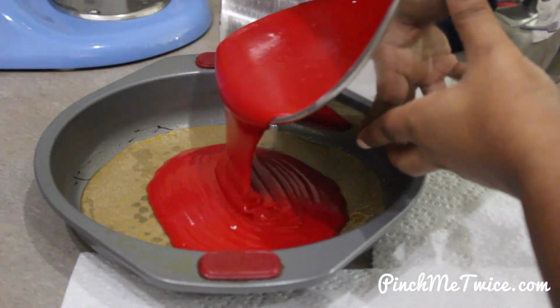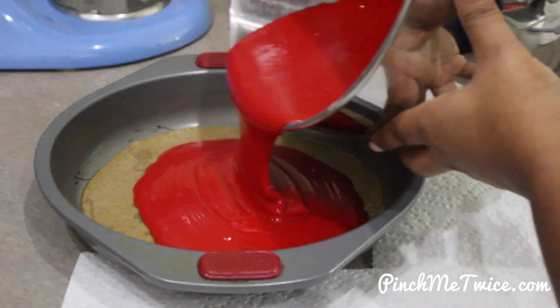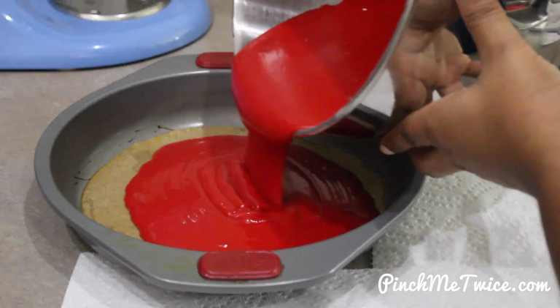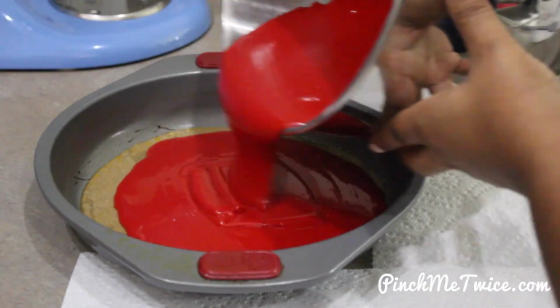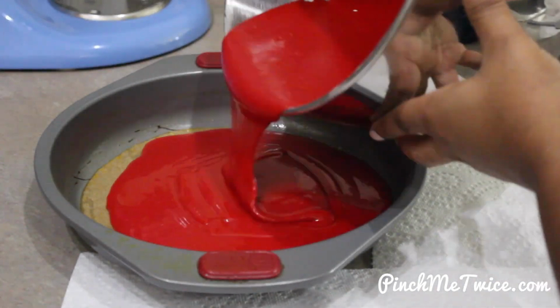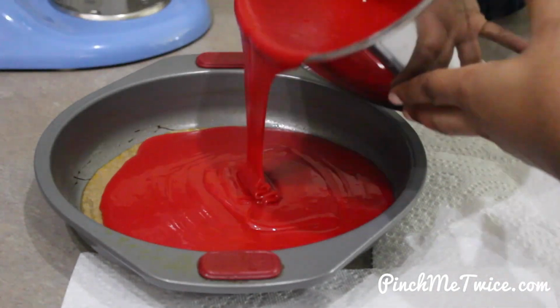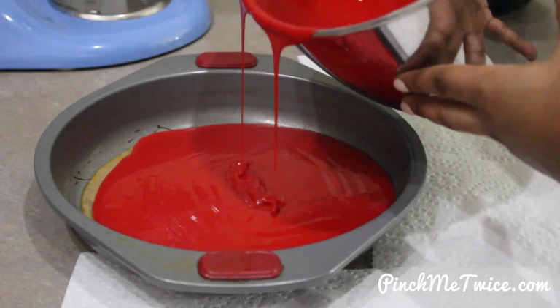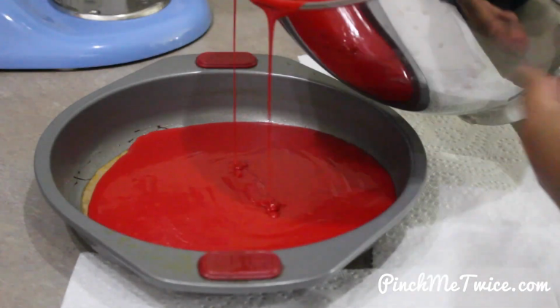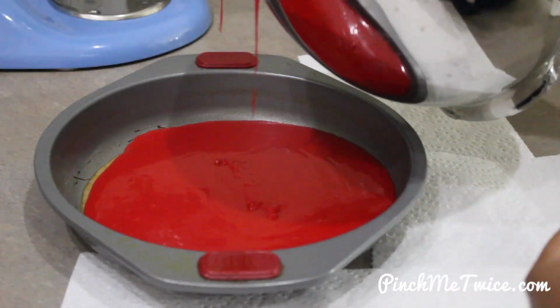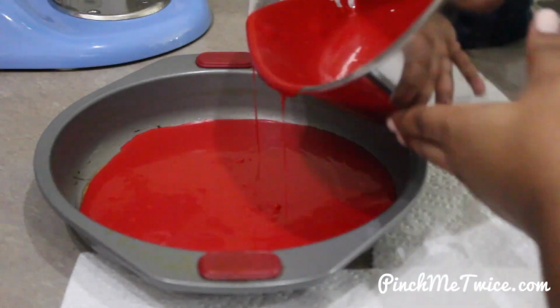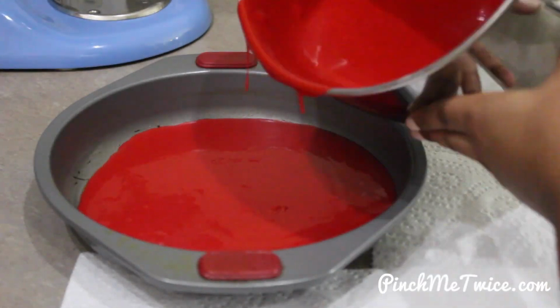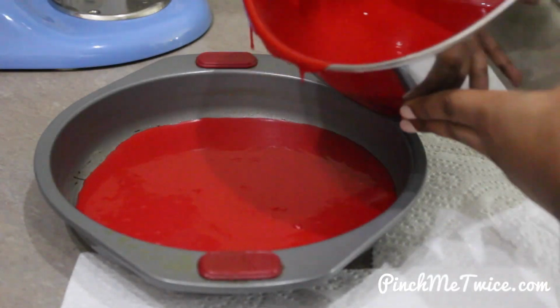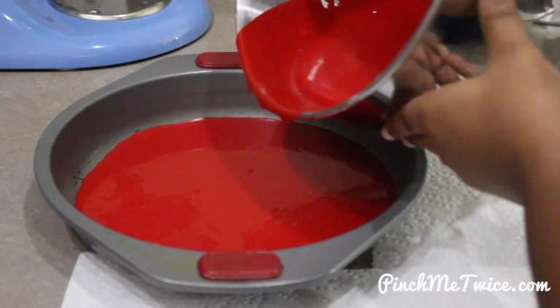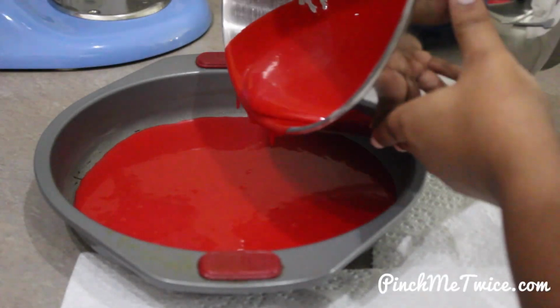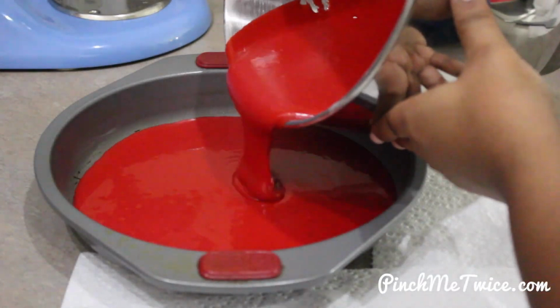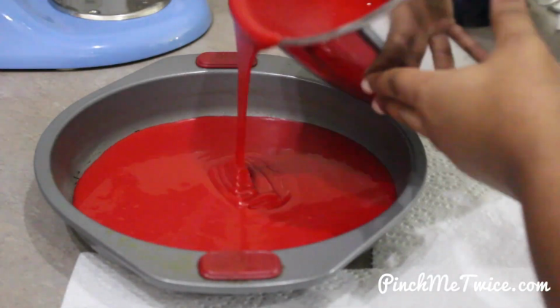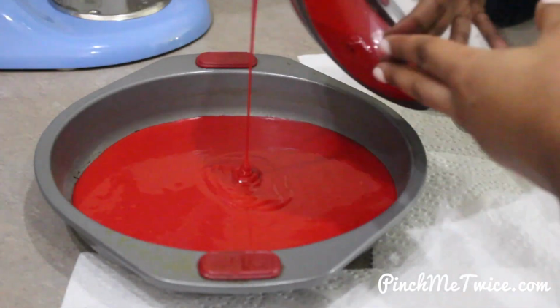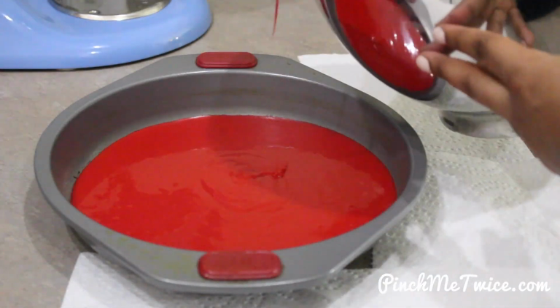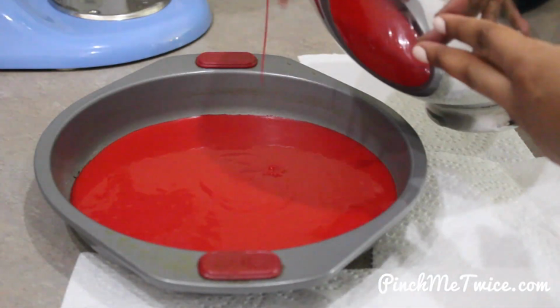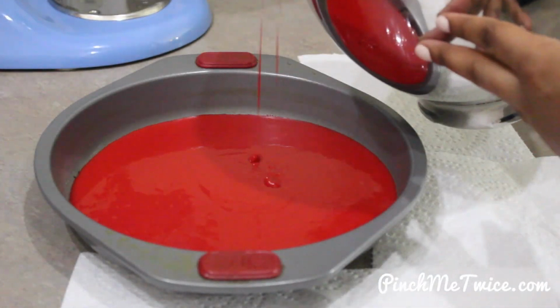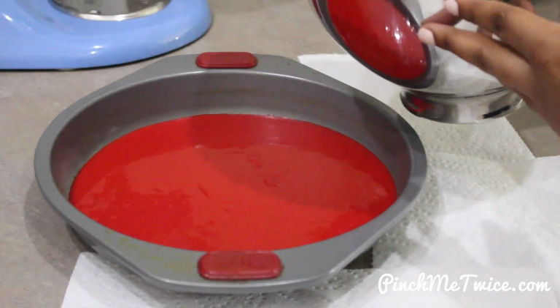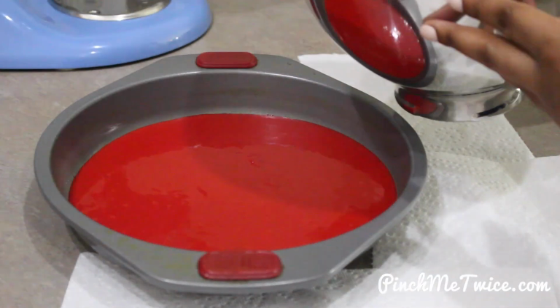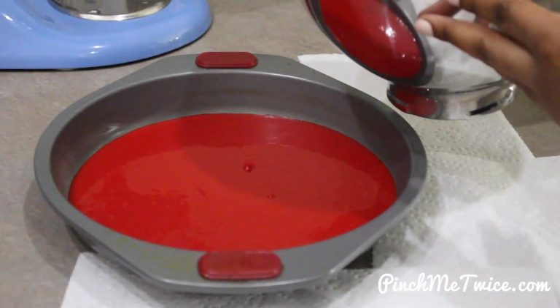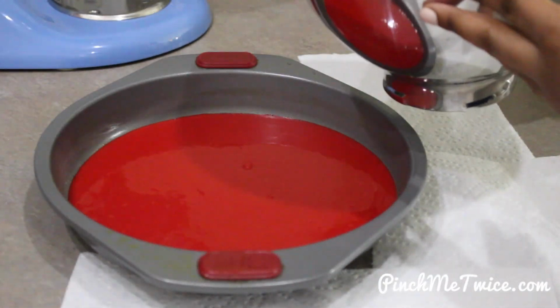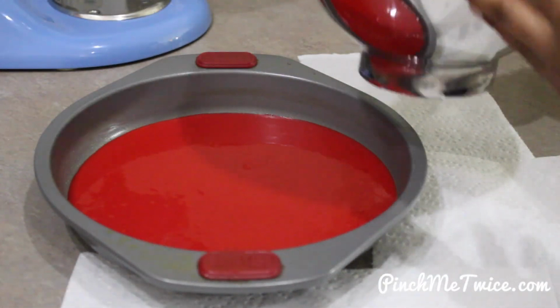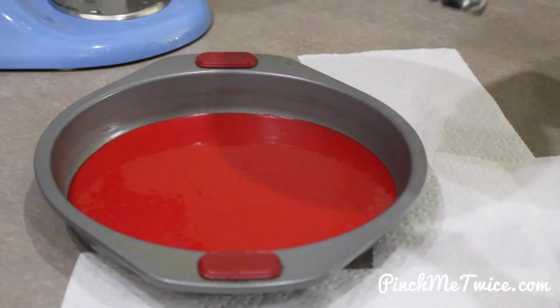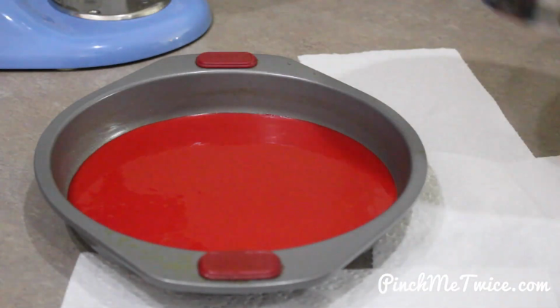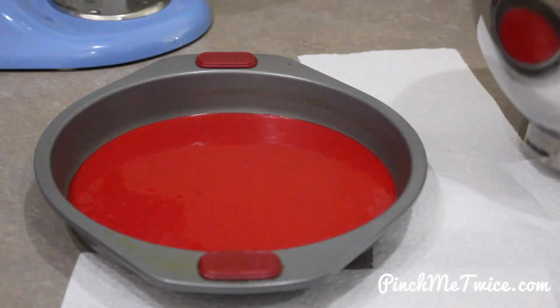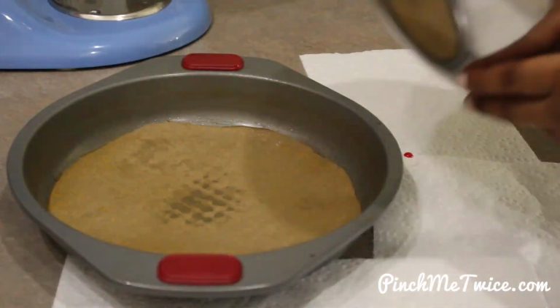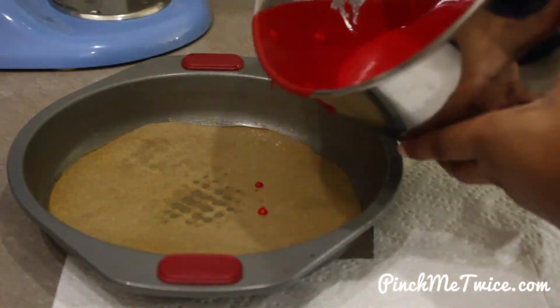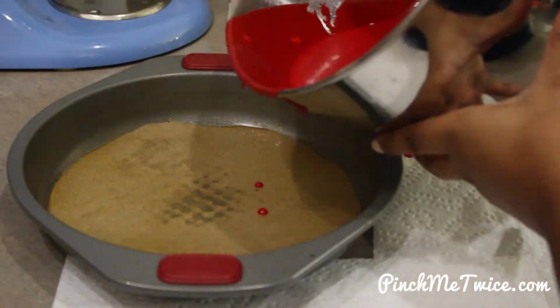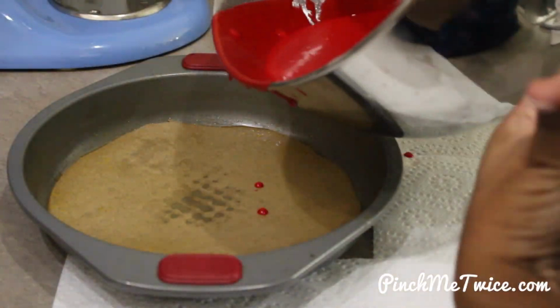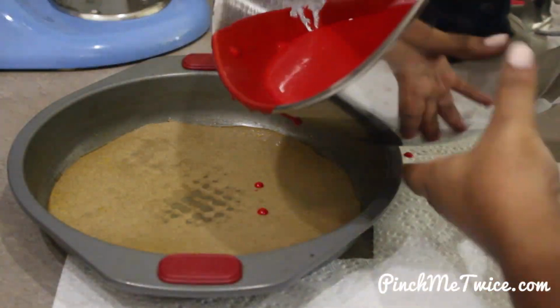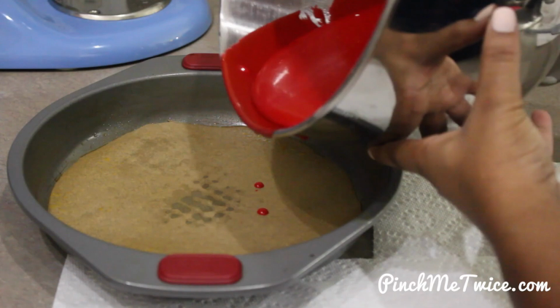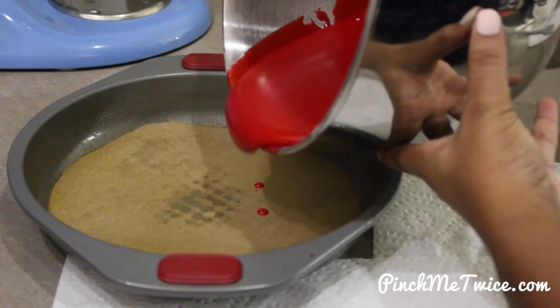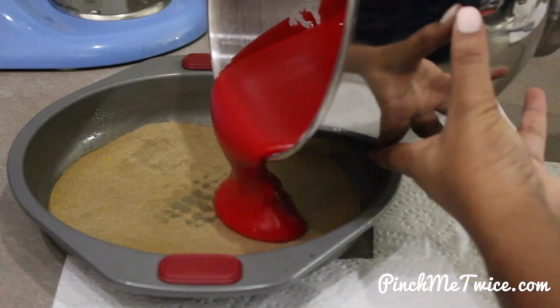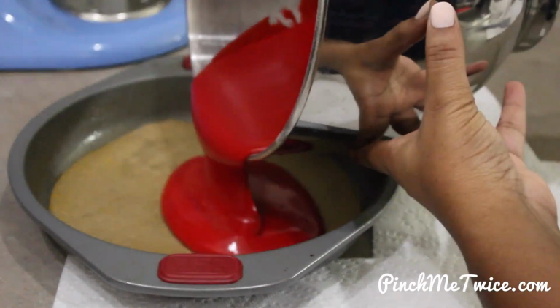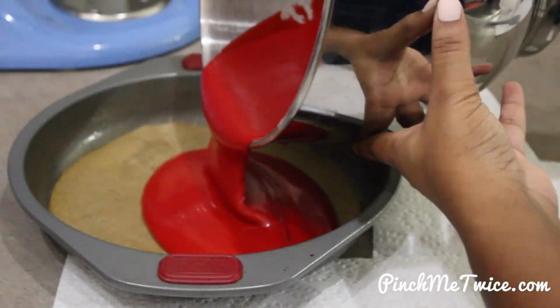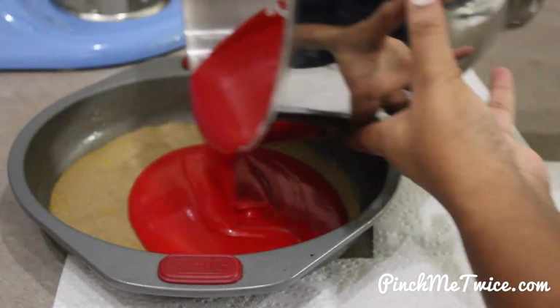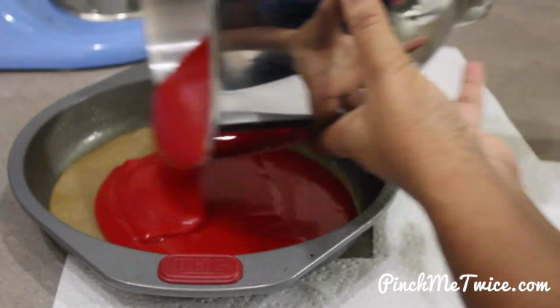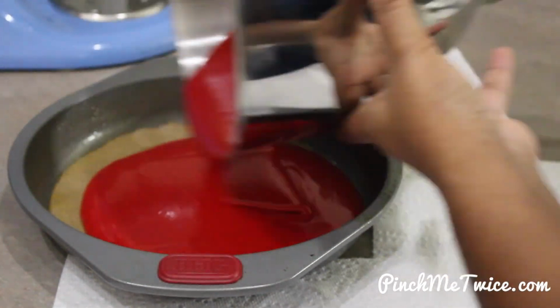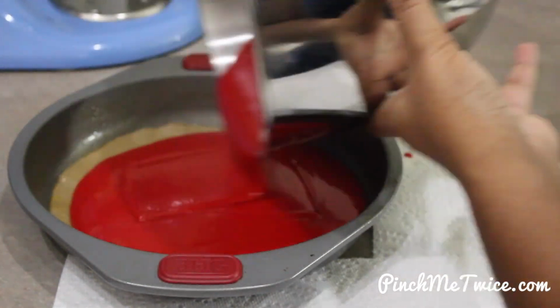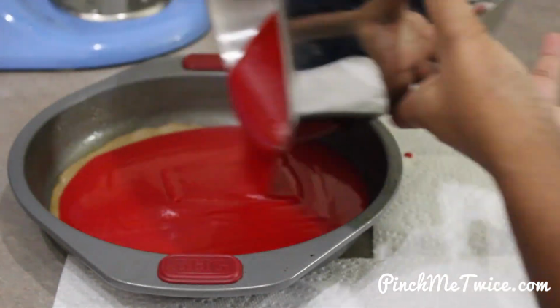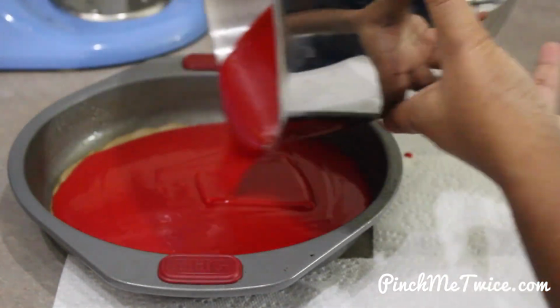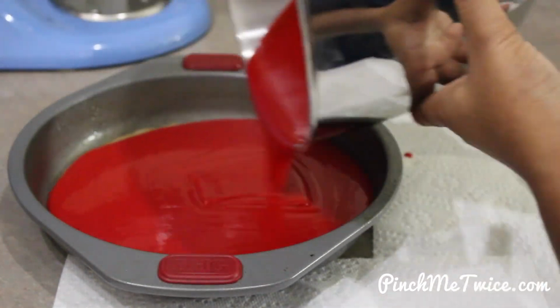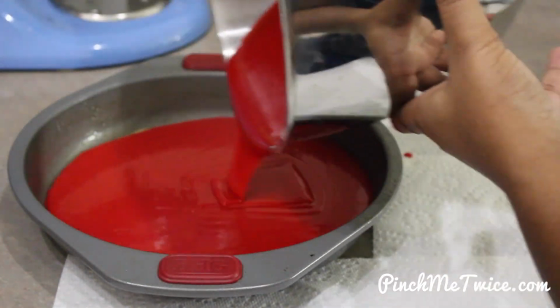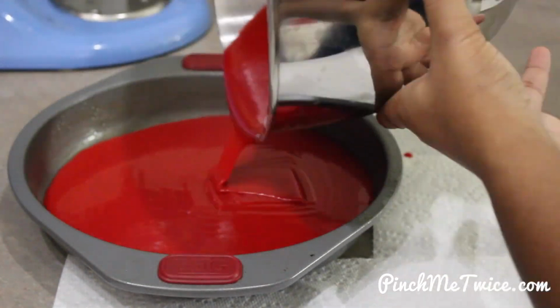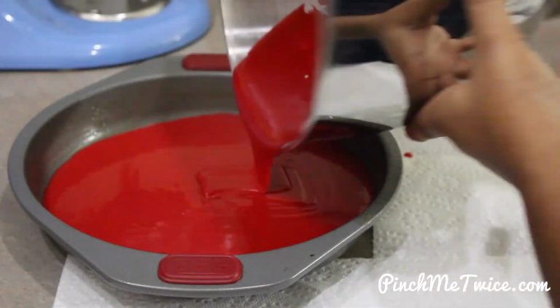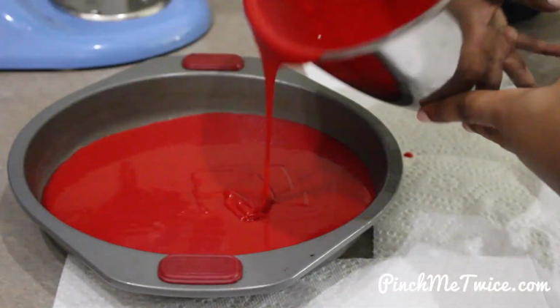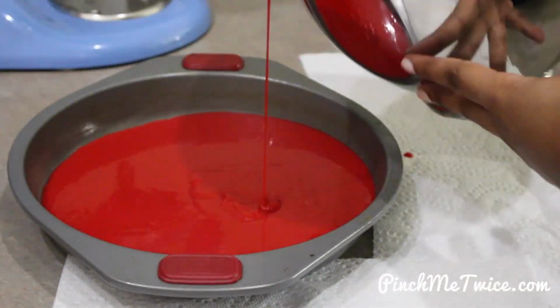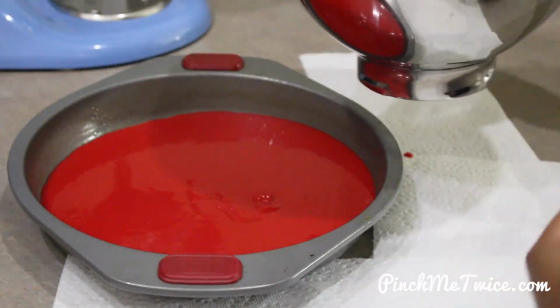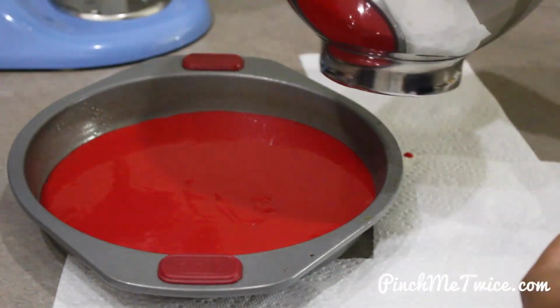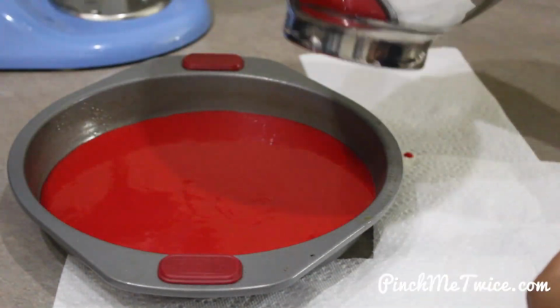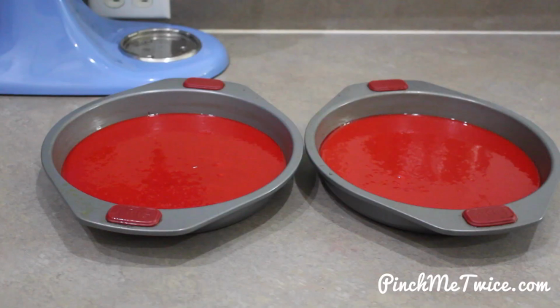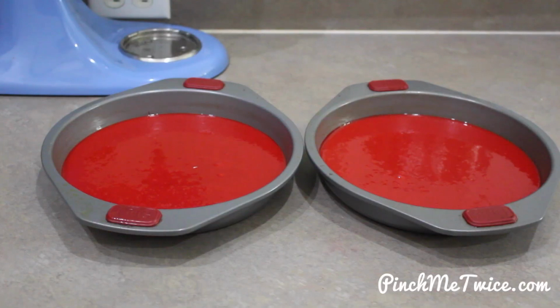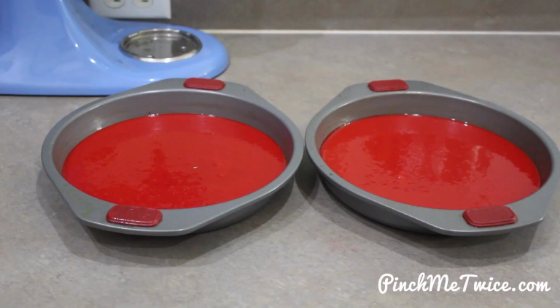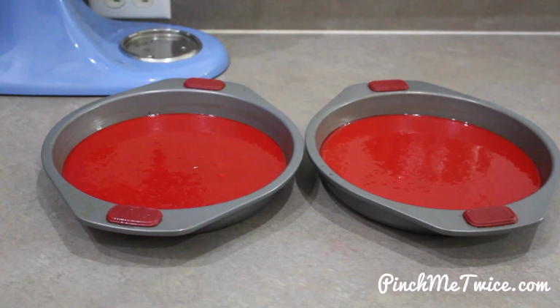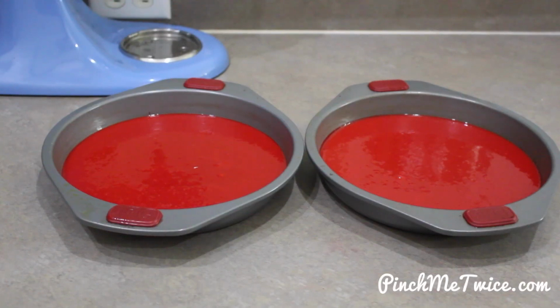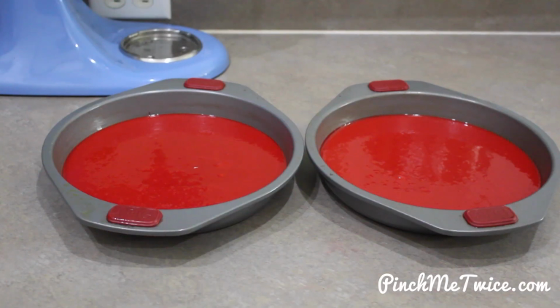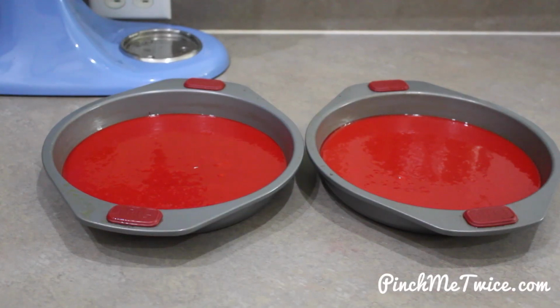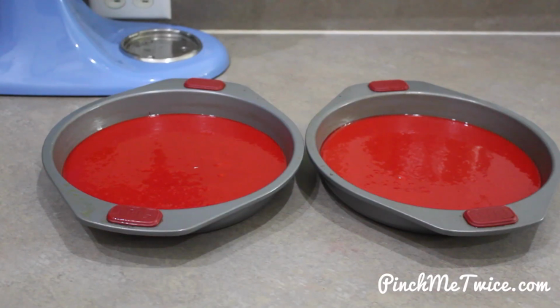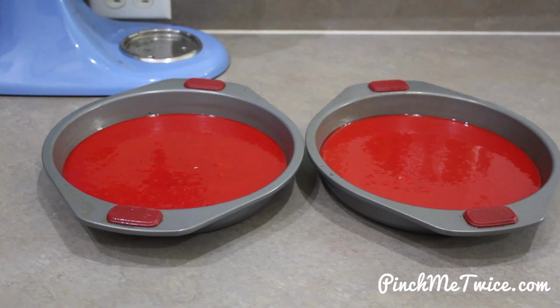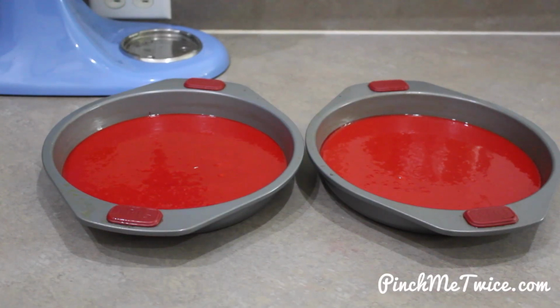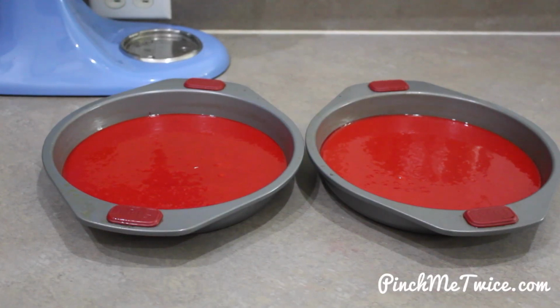Now we divide the cake batter between both cake pans and bake at 350 degrees for about 30 minutes.